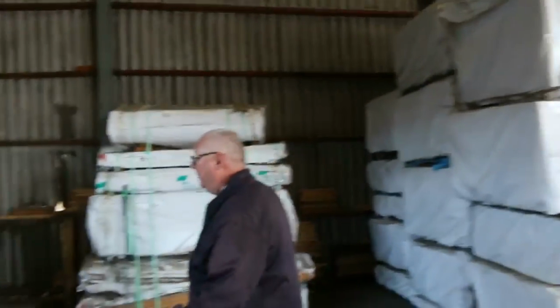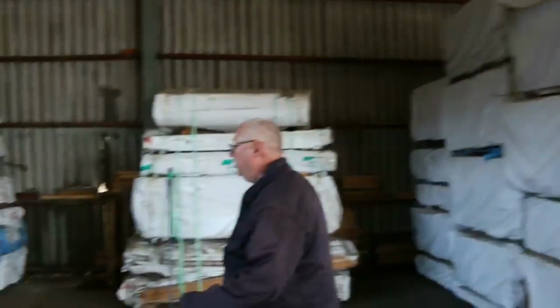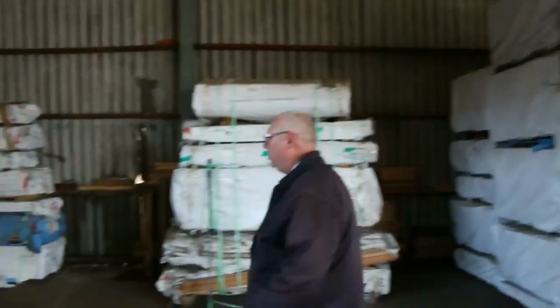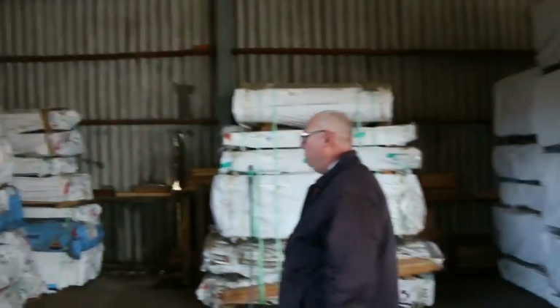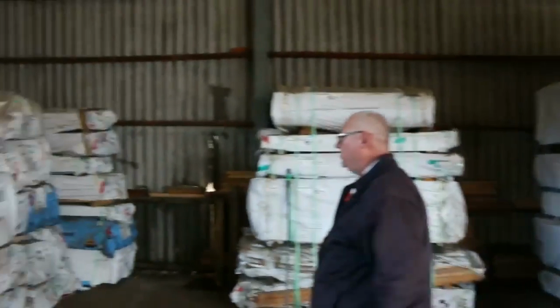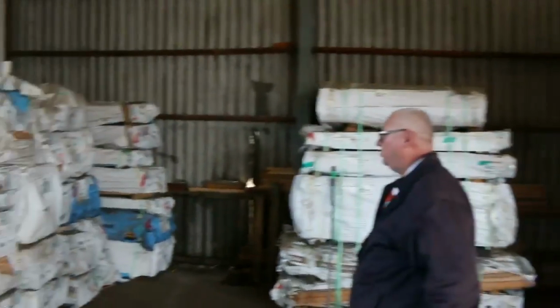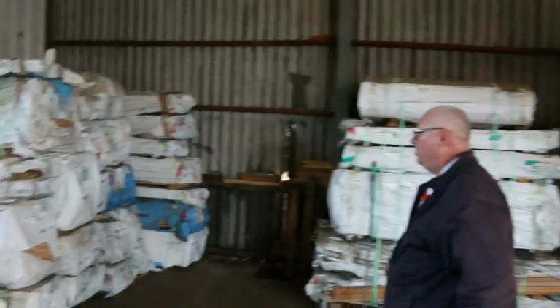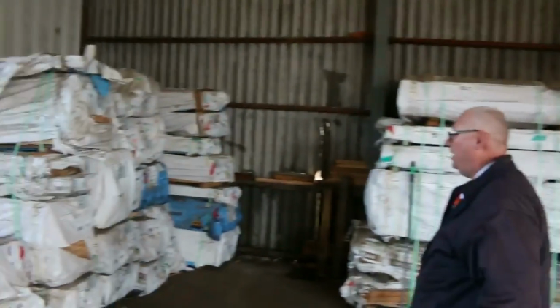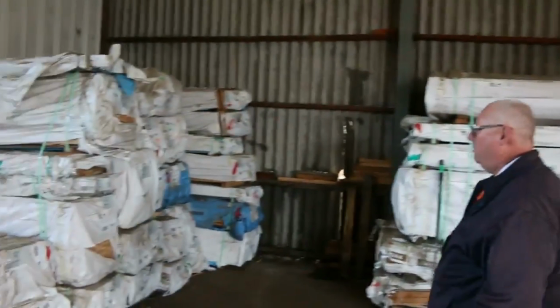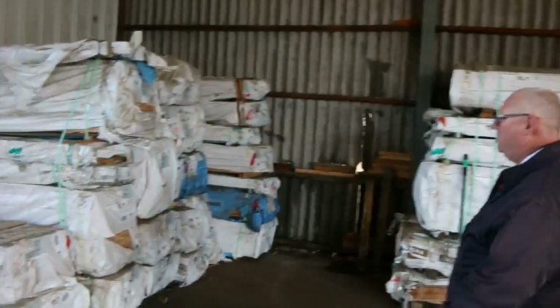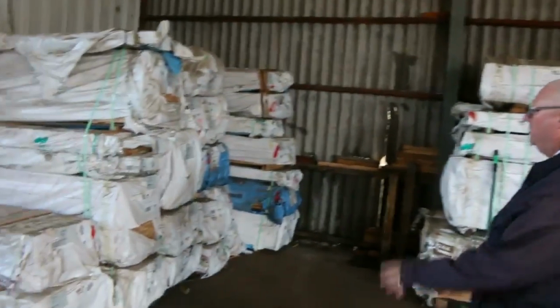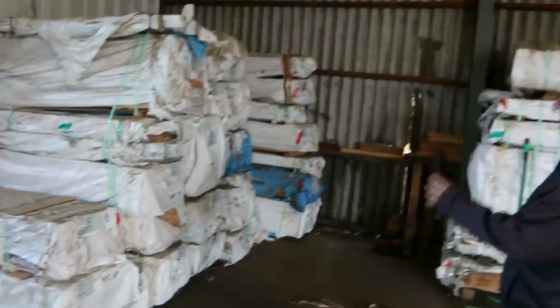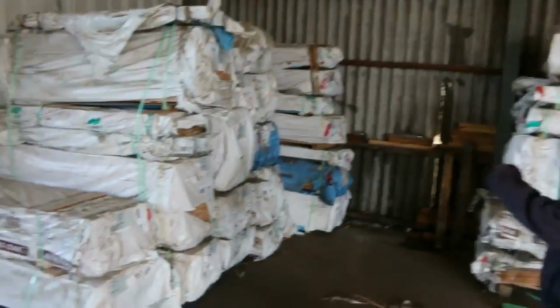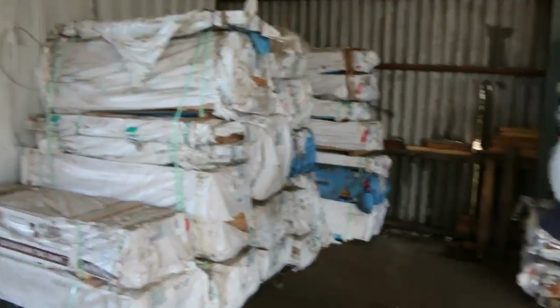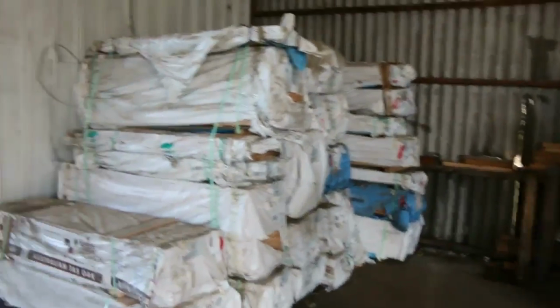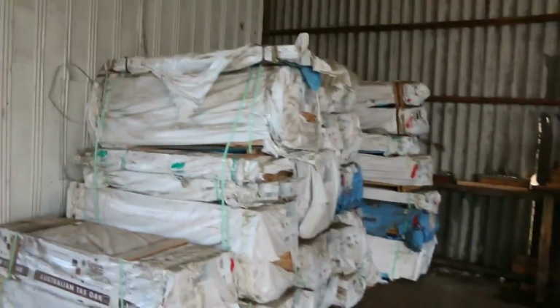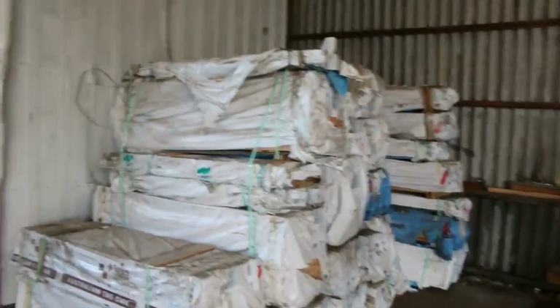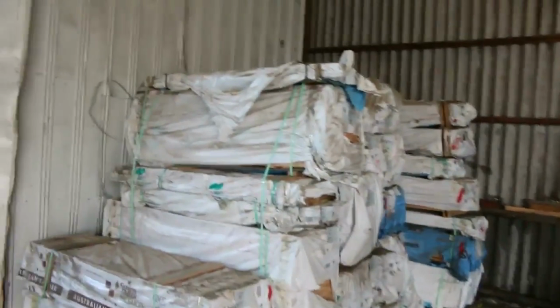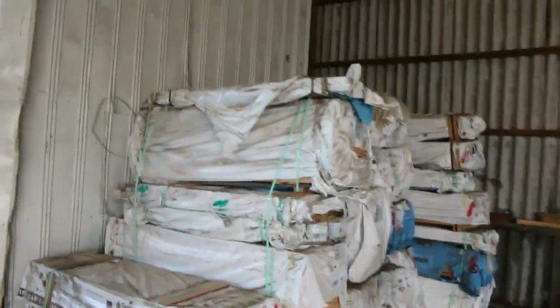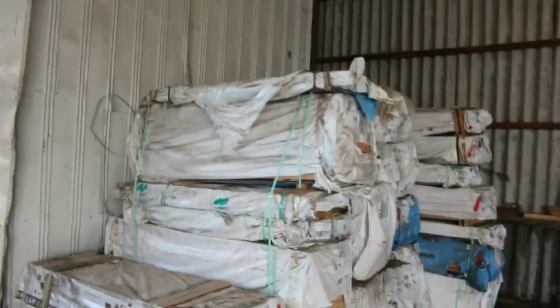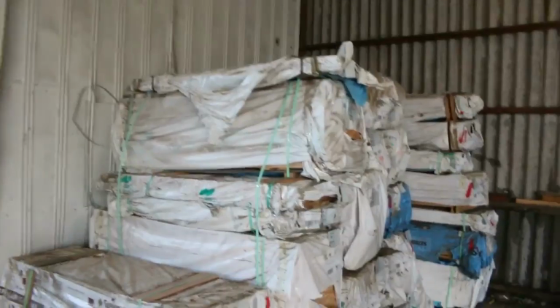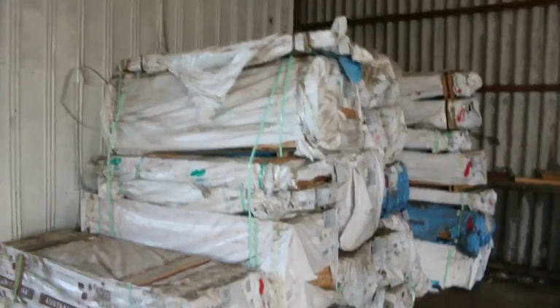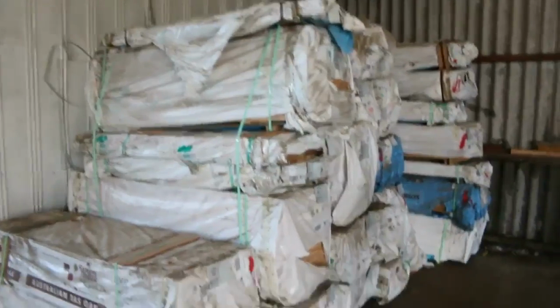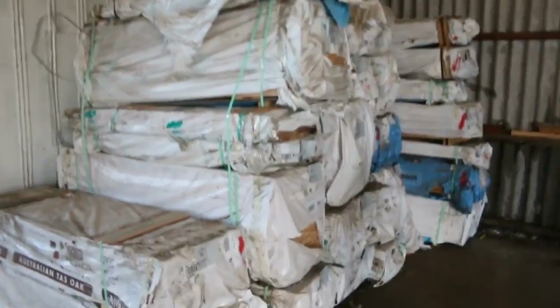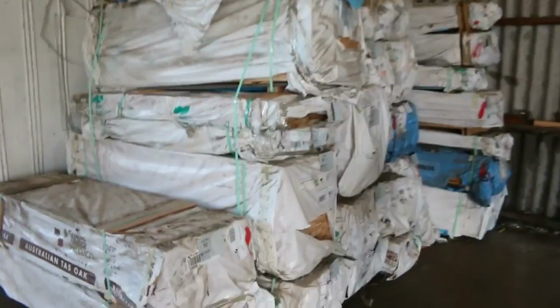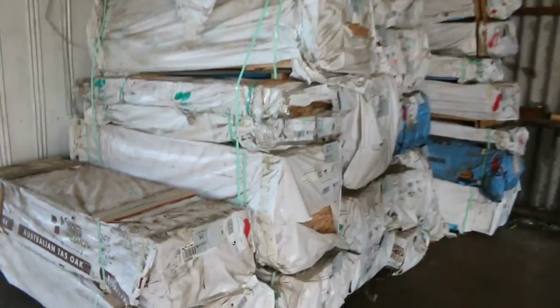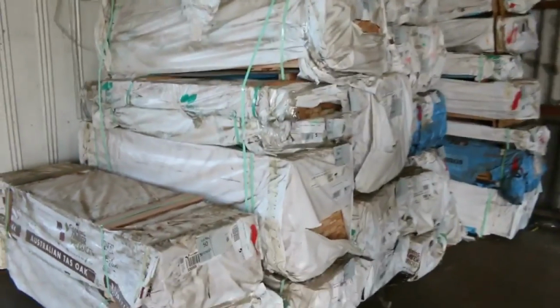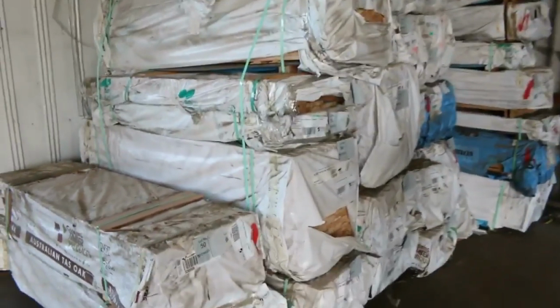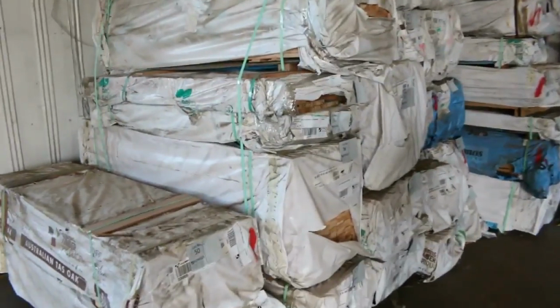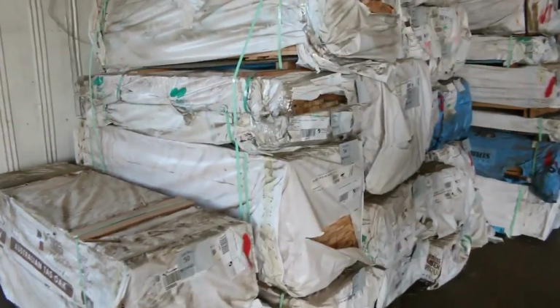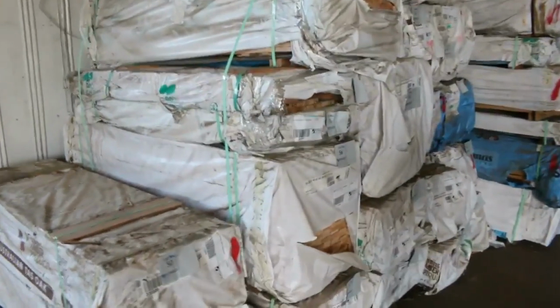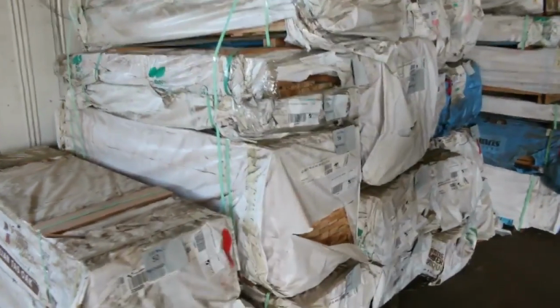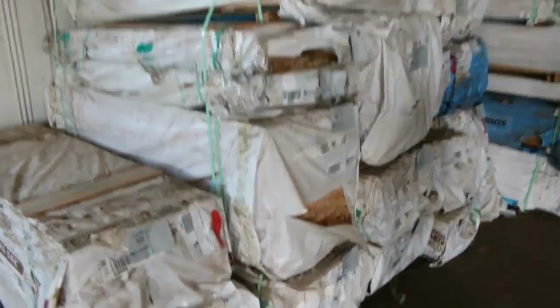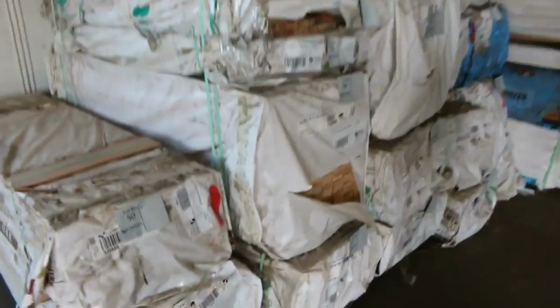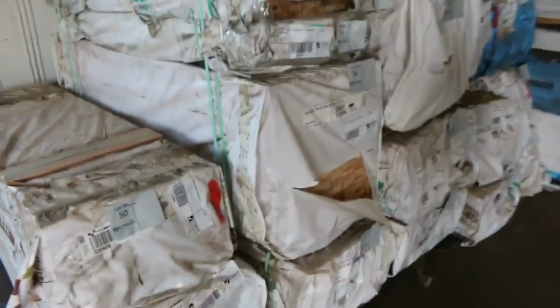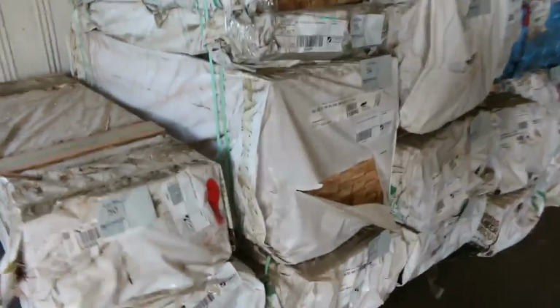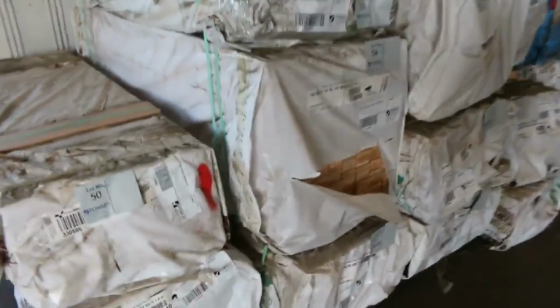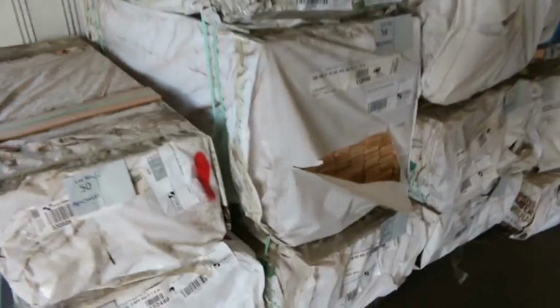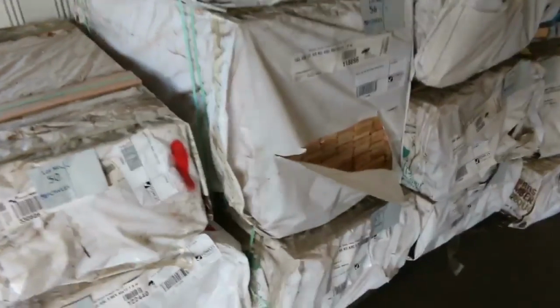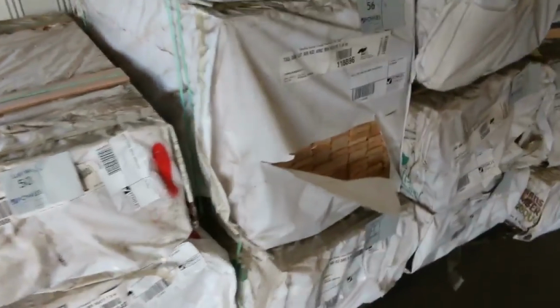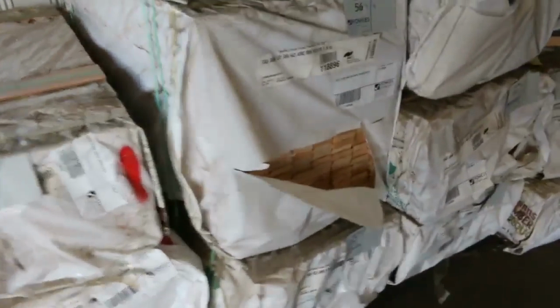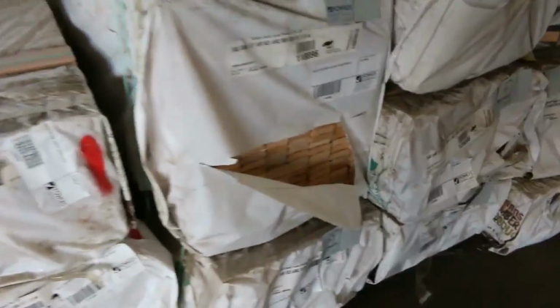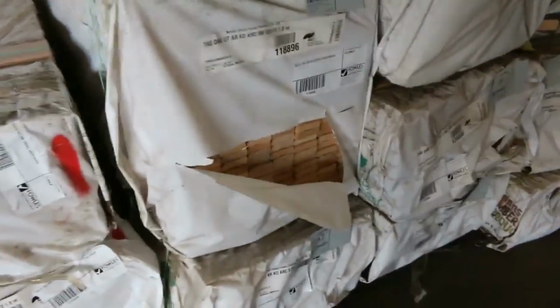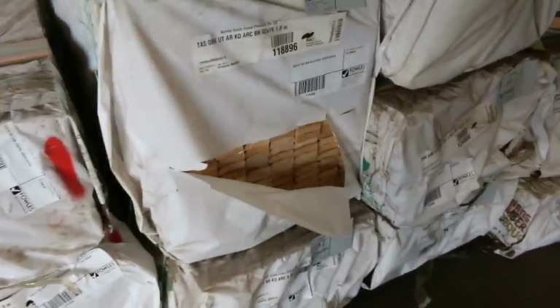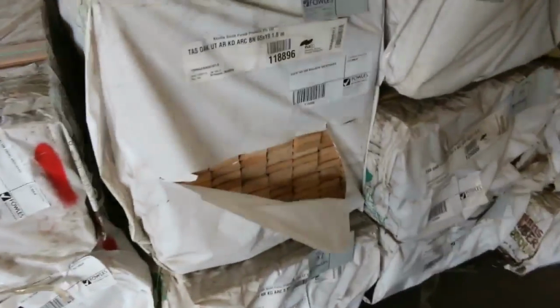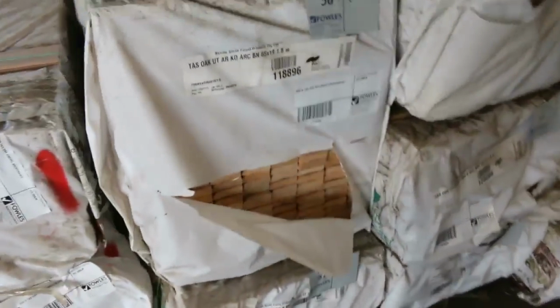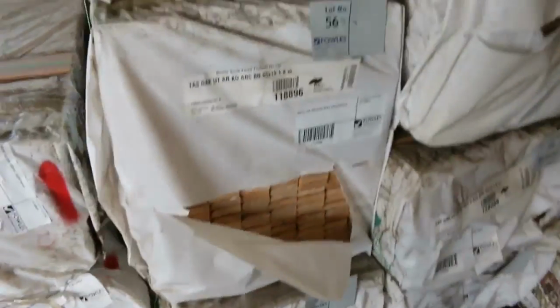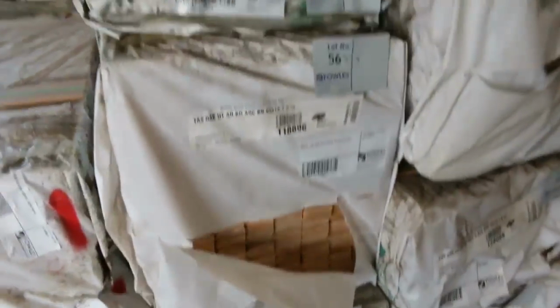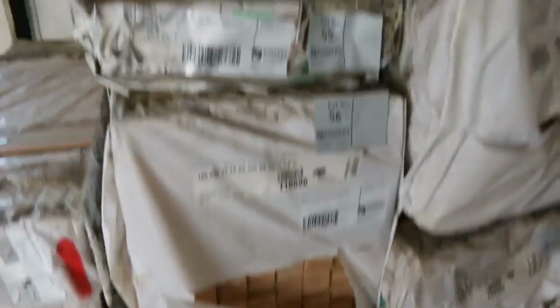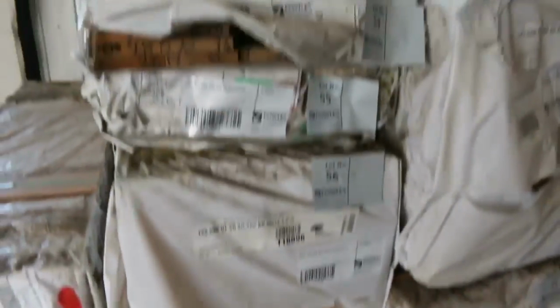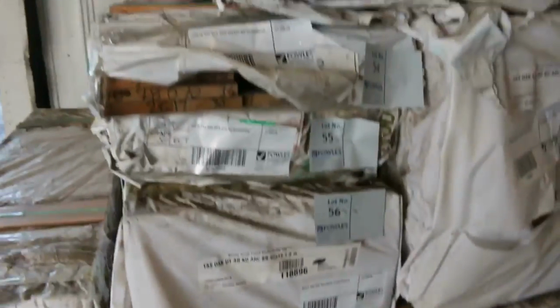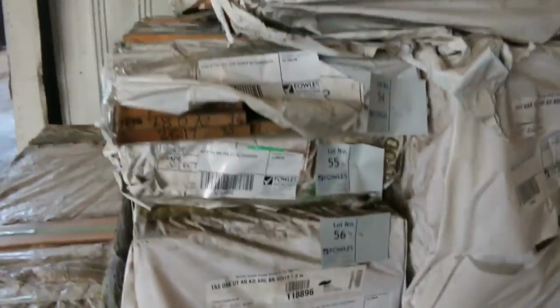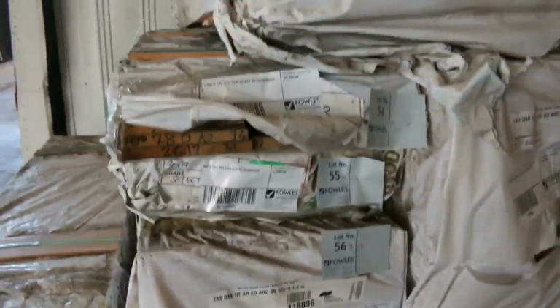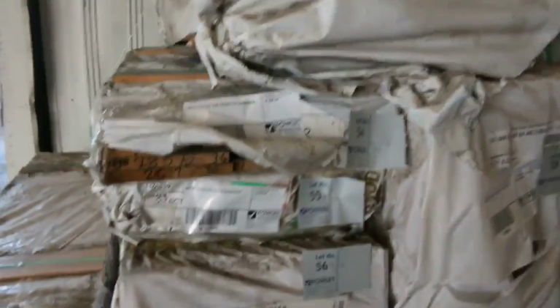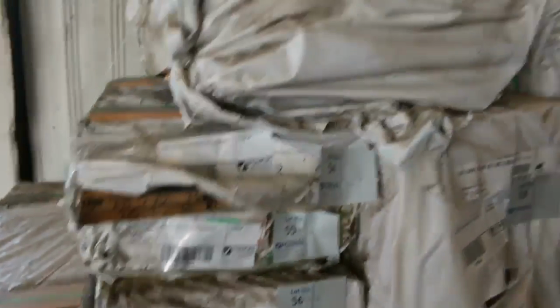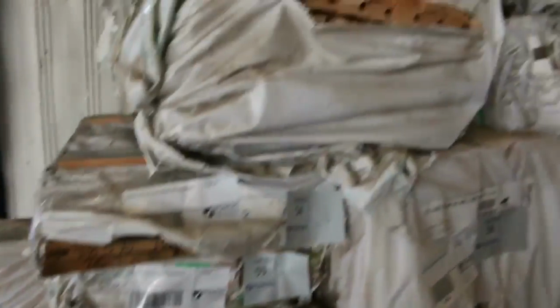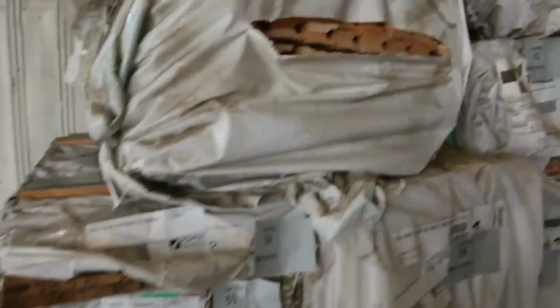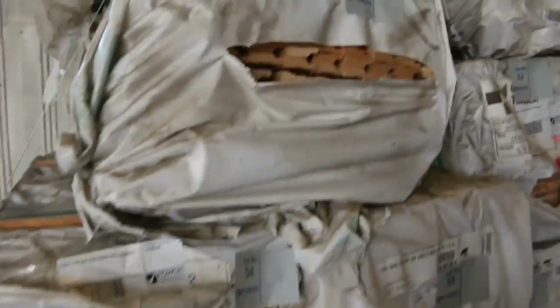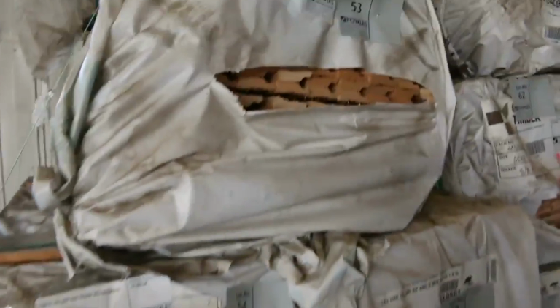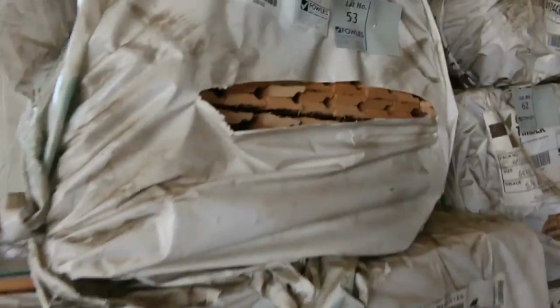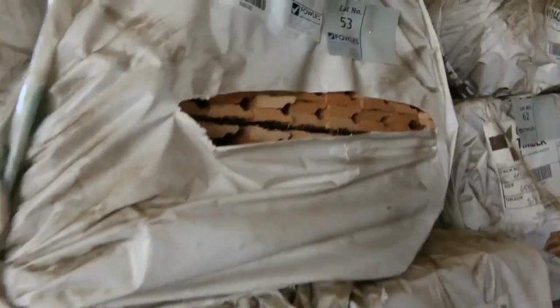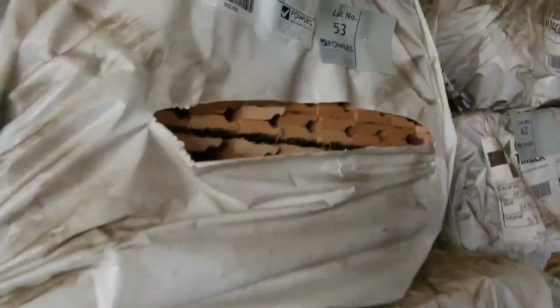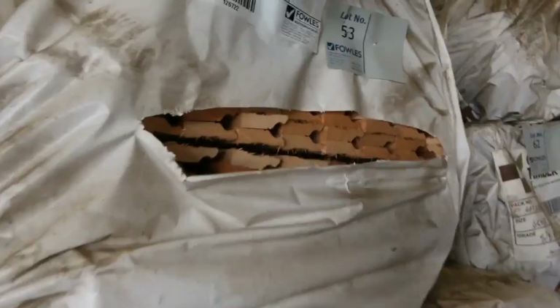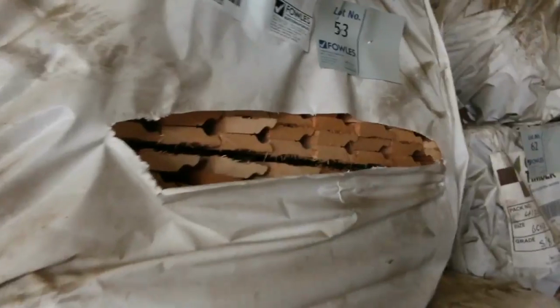Over here a heap more stock - a lot of clearance stock. We've got packs of architraves, packs of dress boards. Big heaps of Tassie Oak stock once again this week.